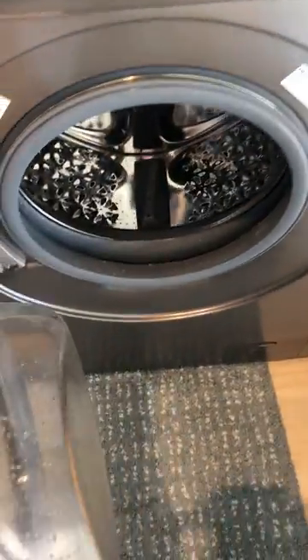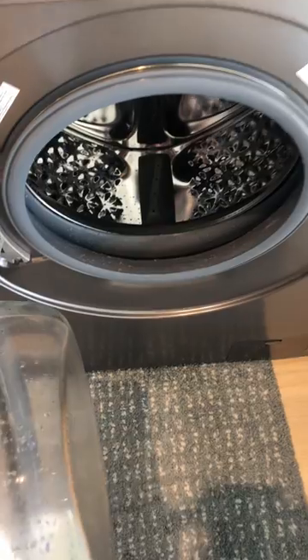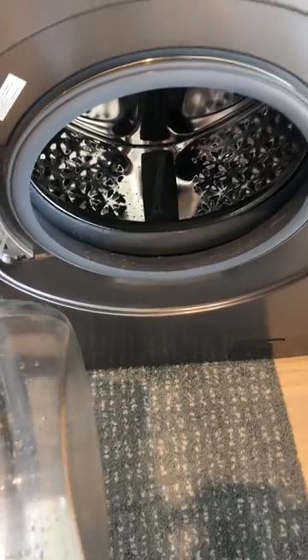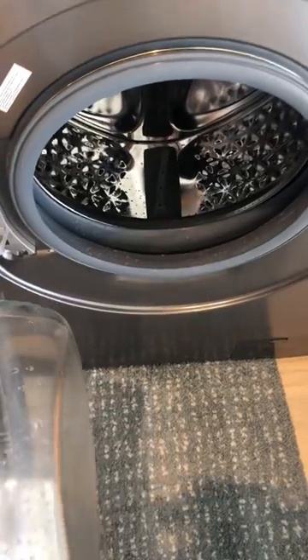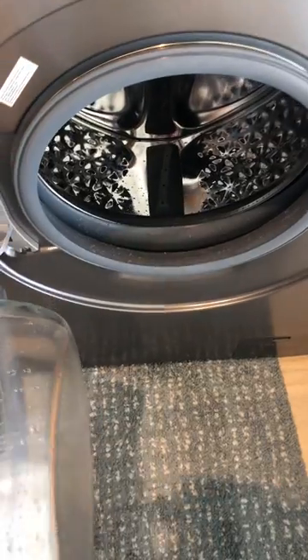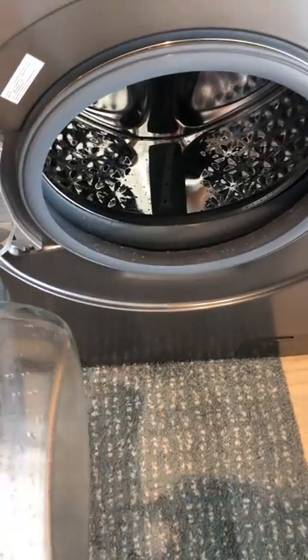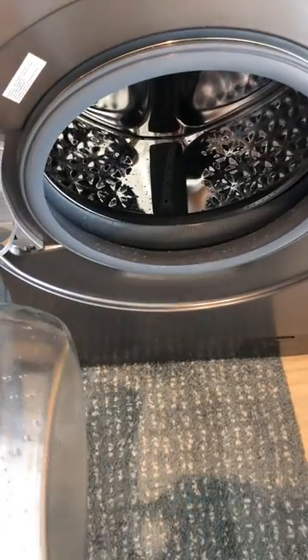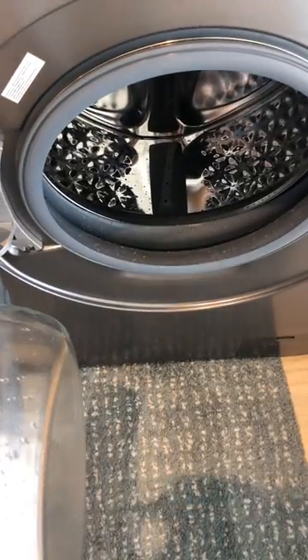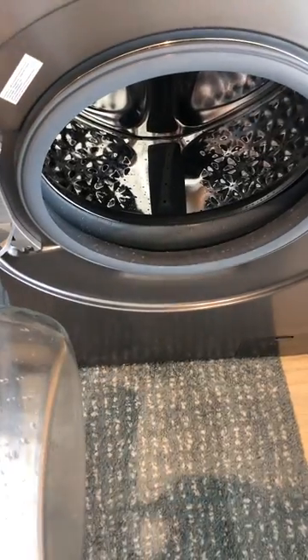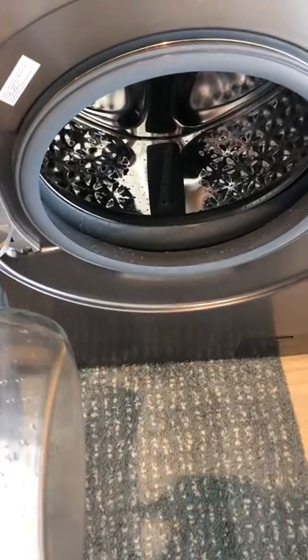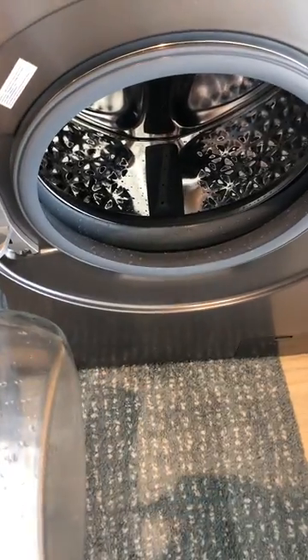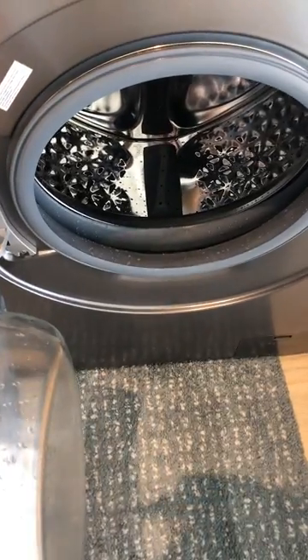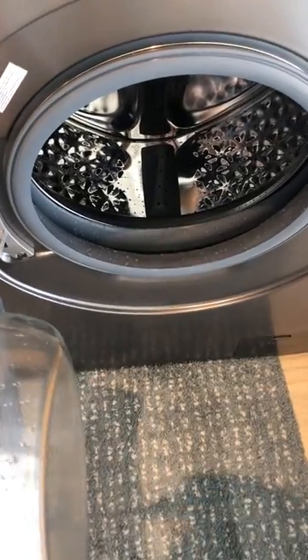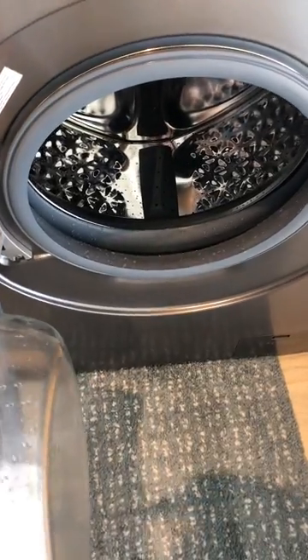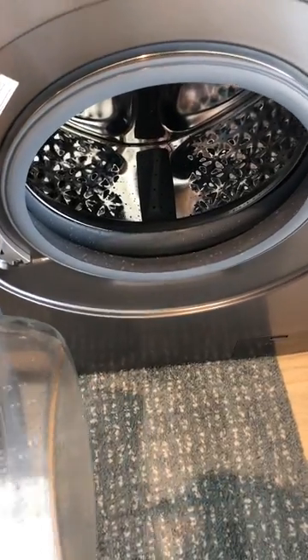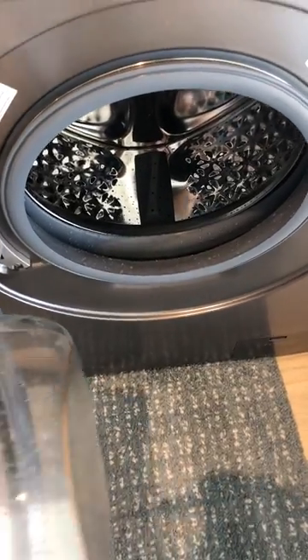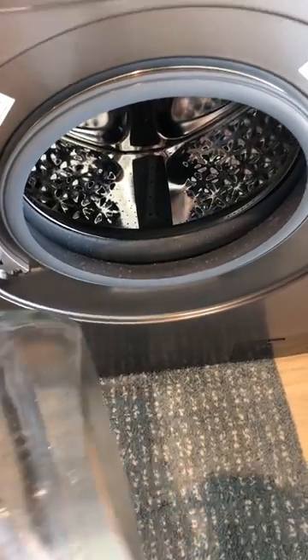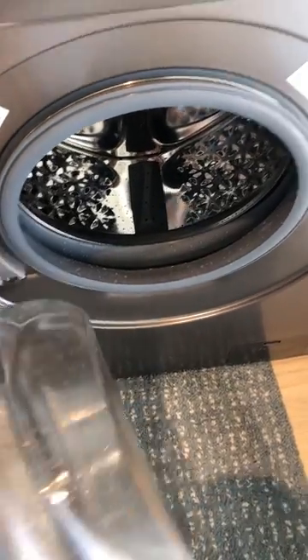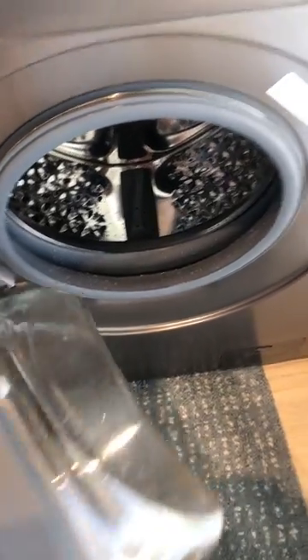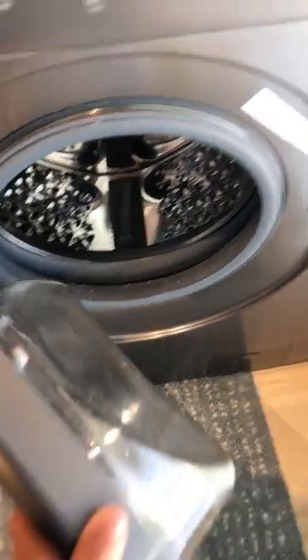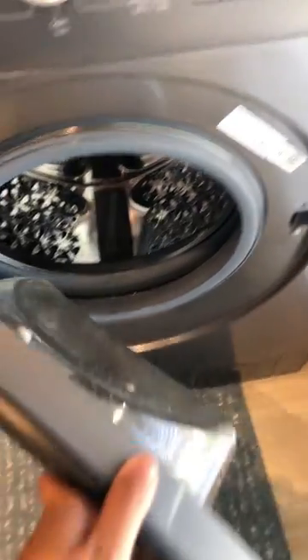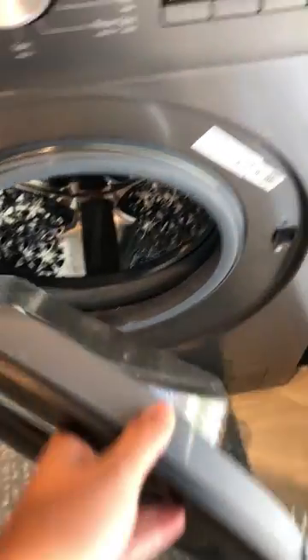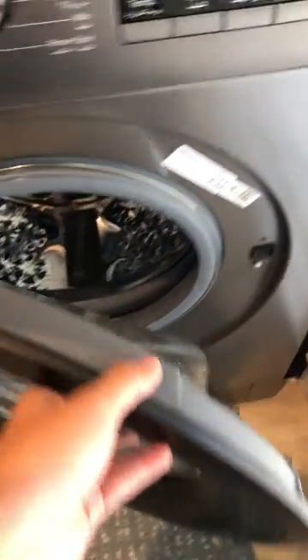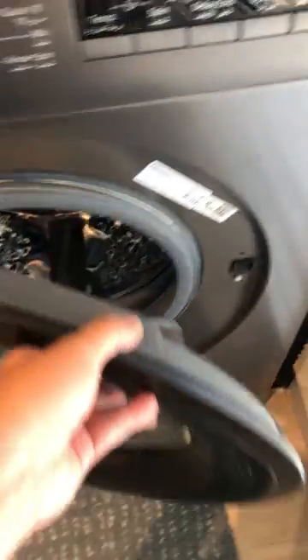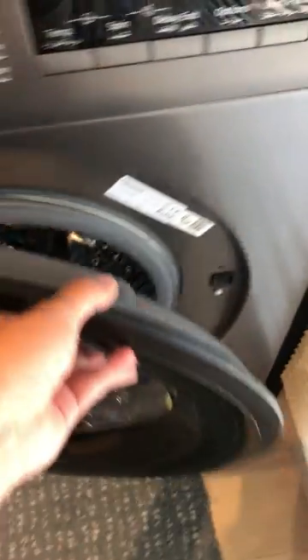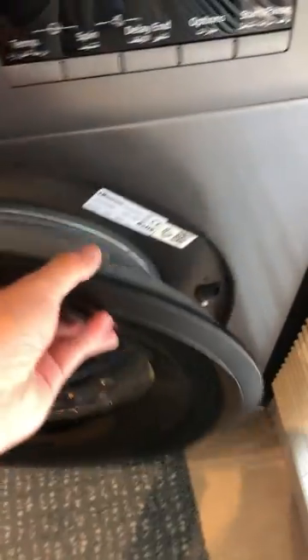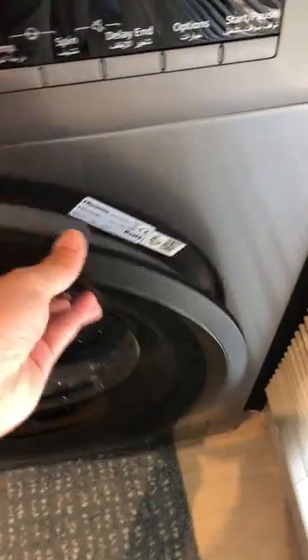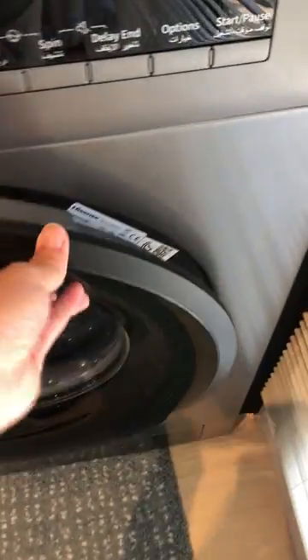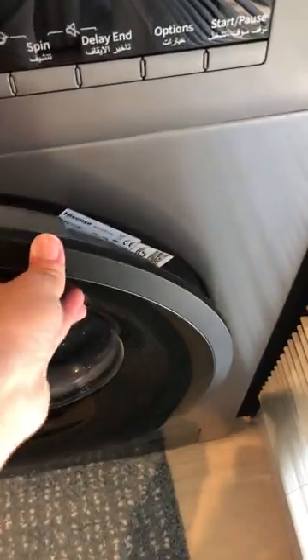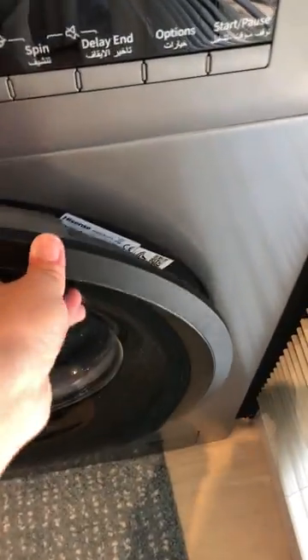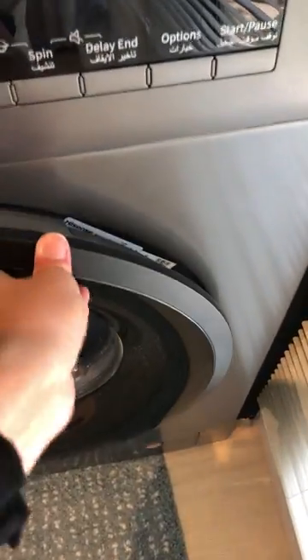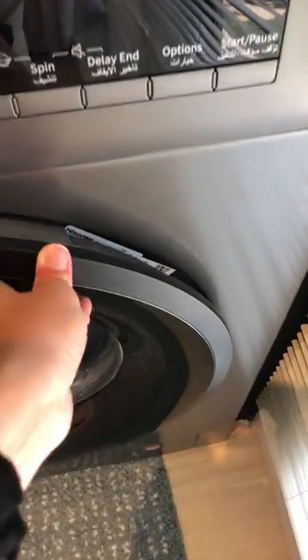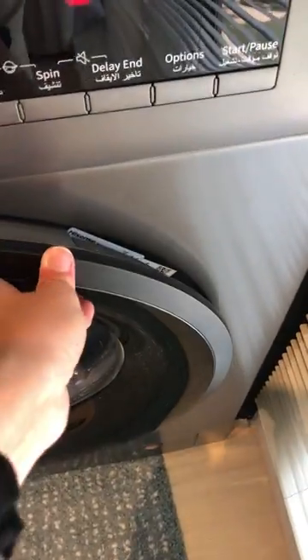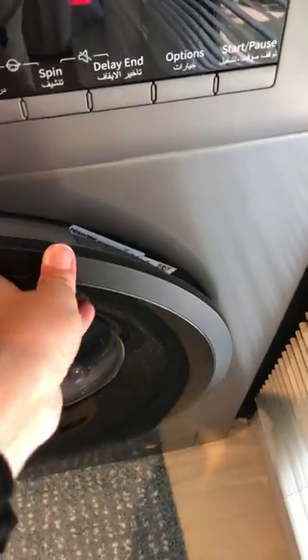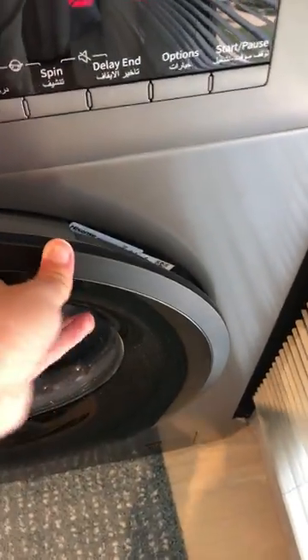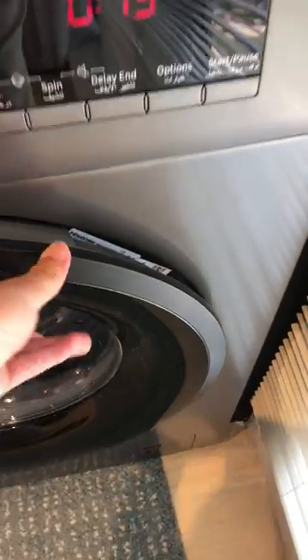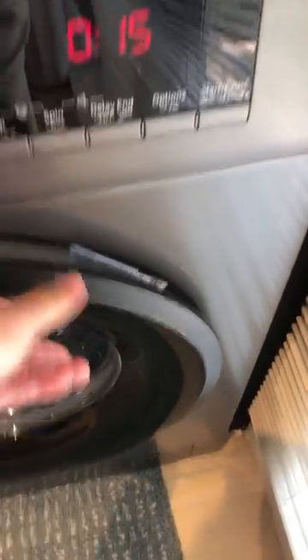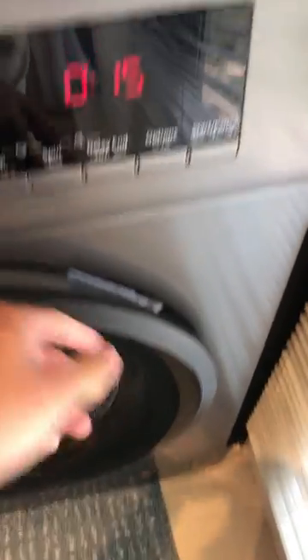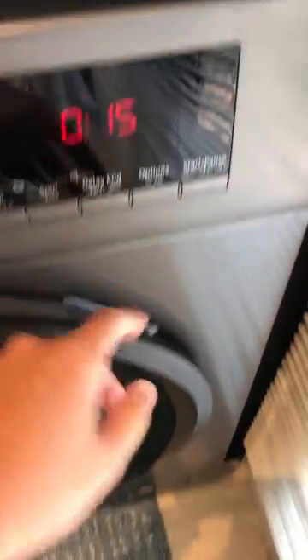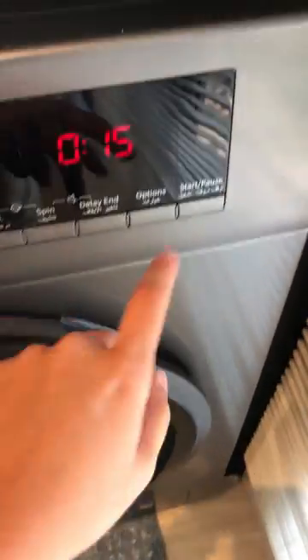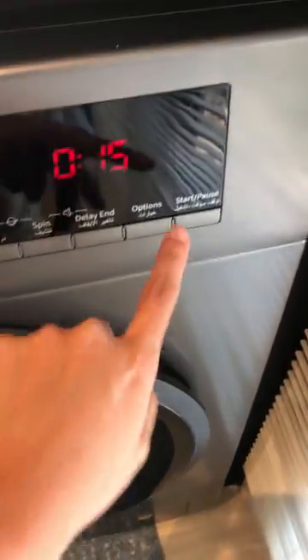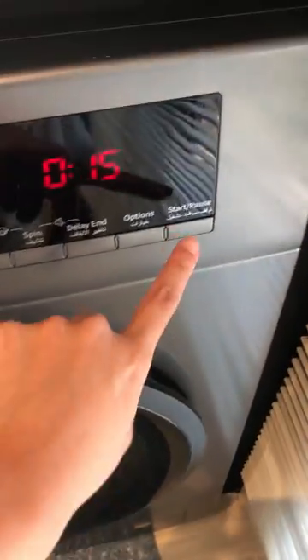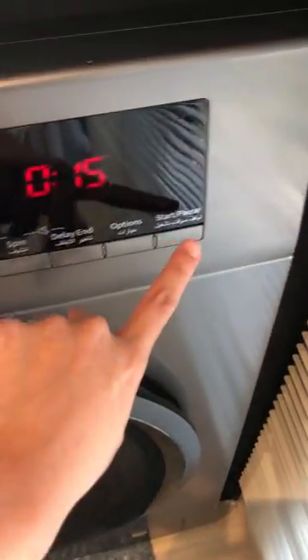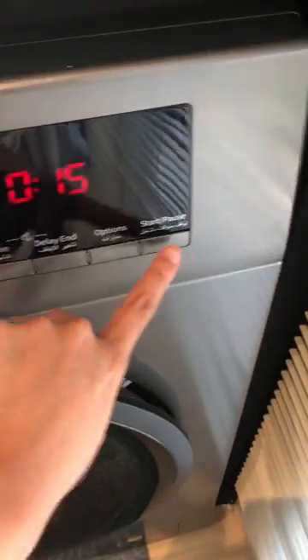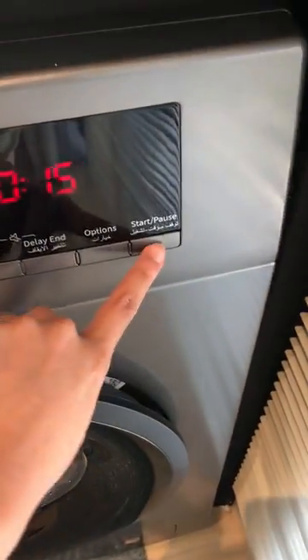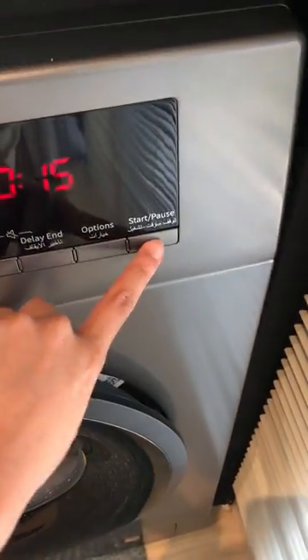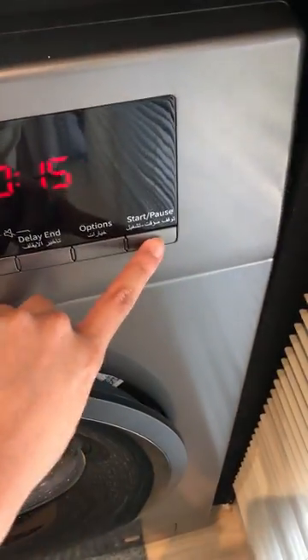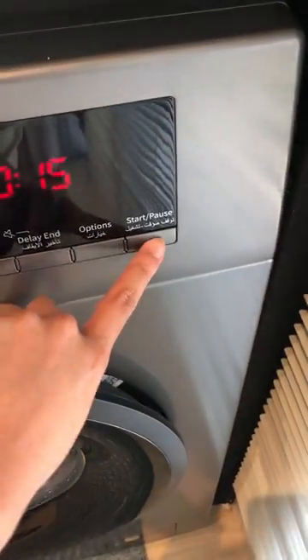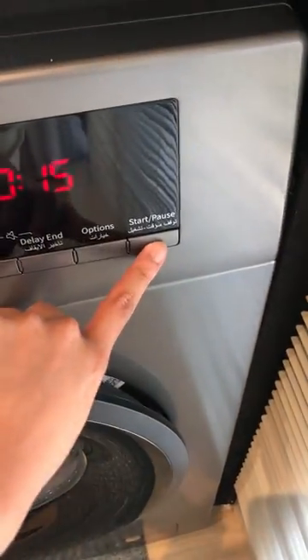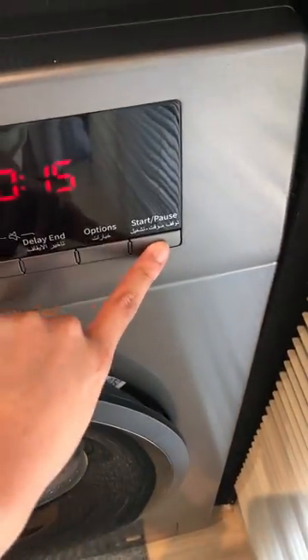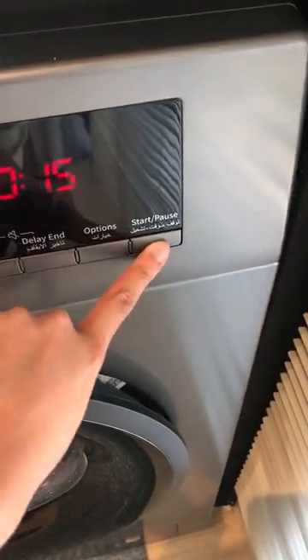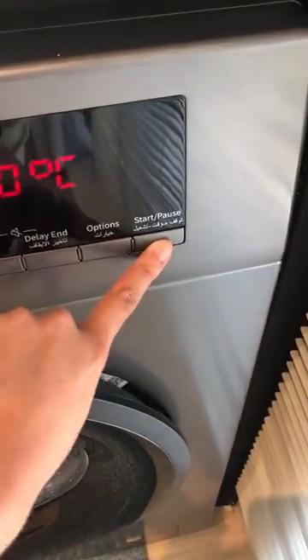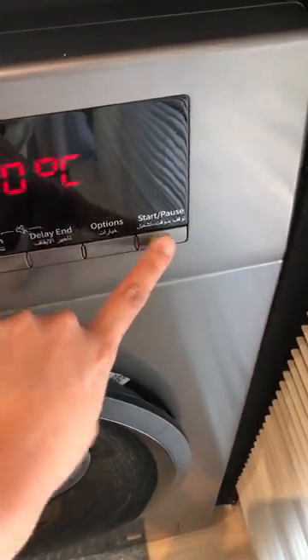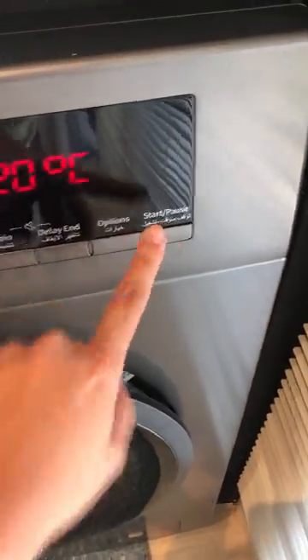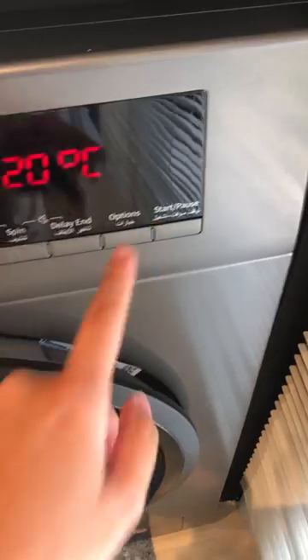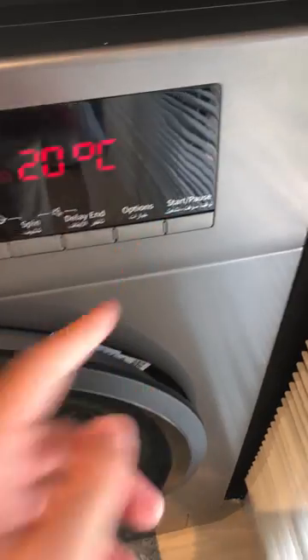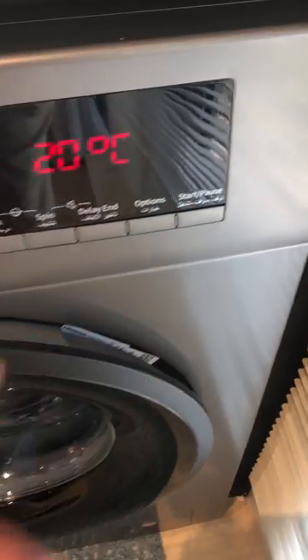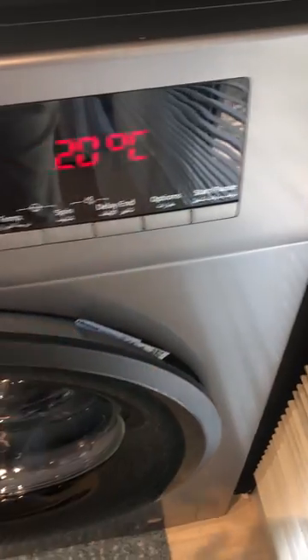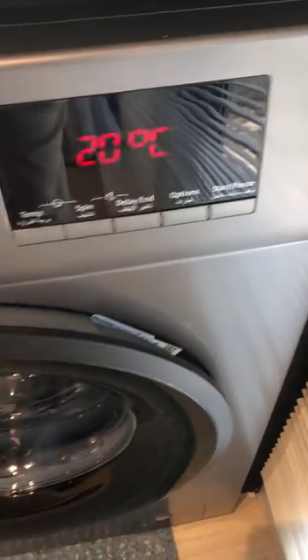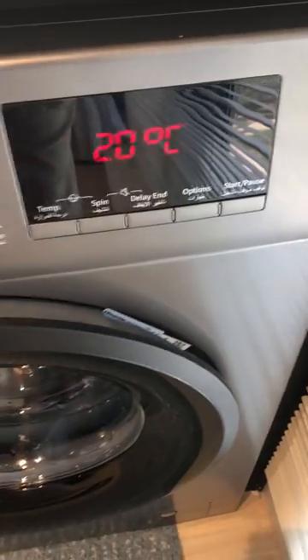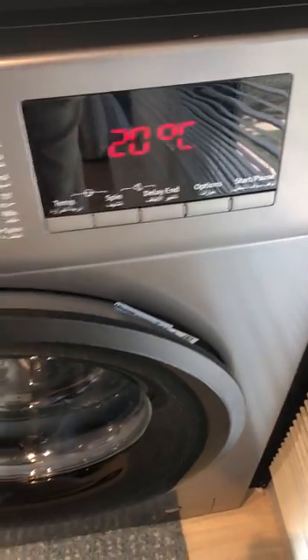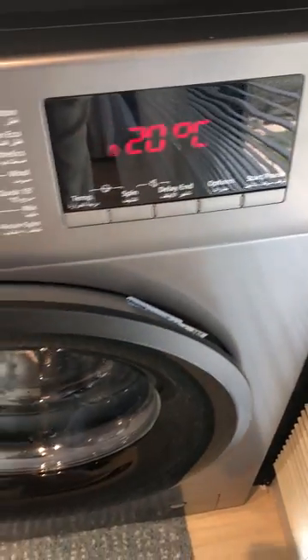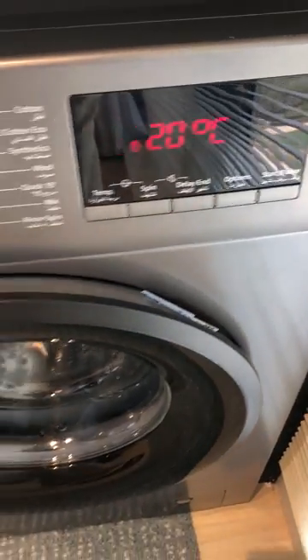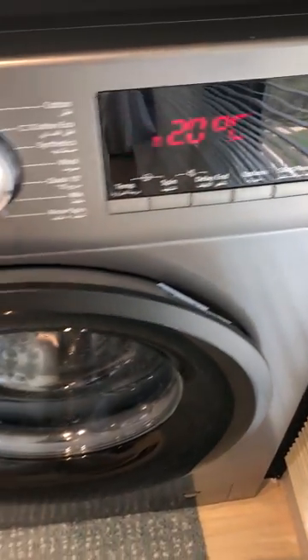Load your clothes inside. Close it properly and press the start button.